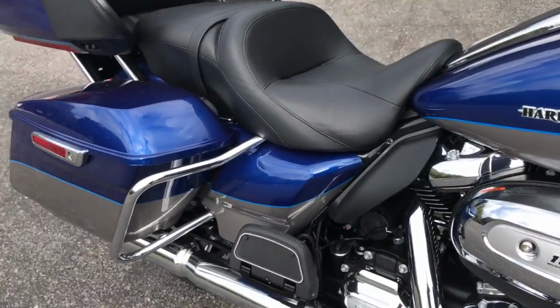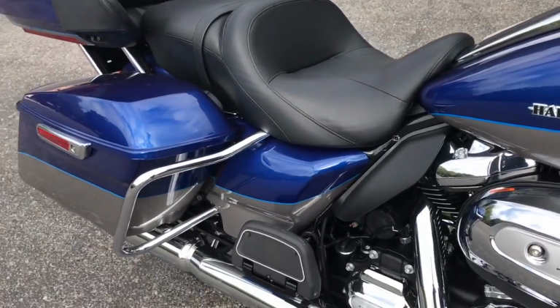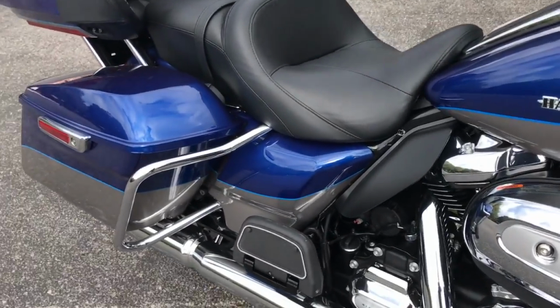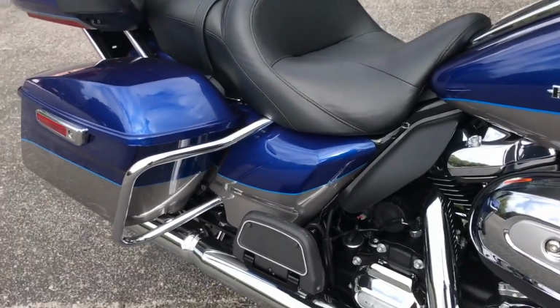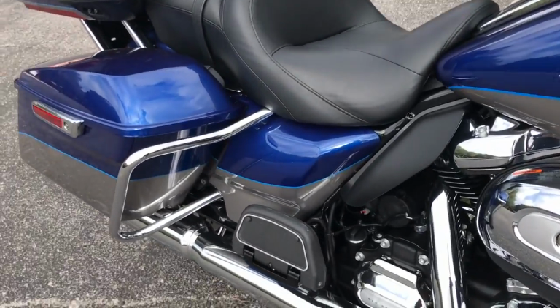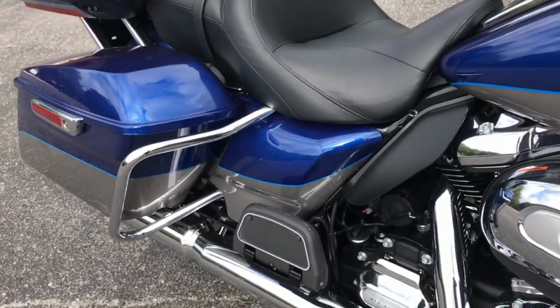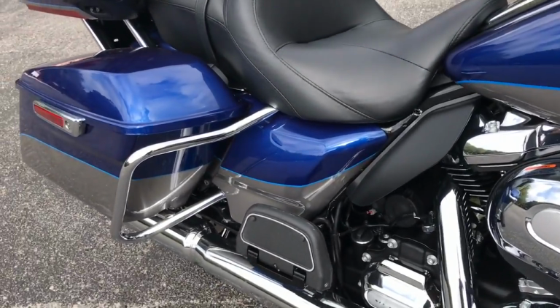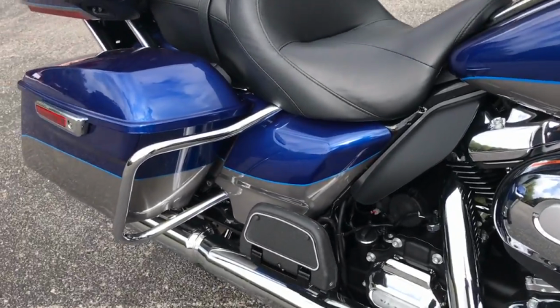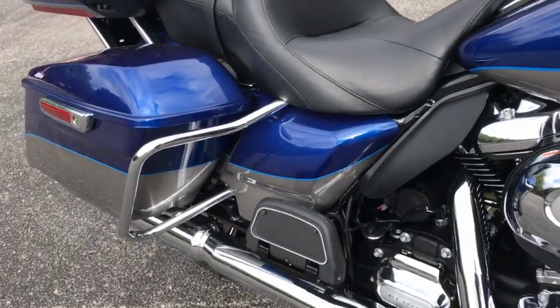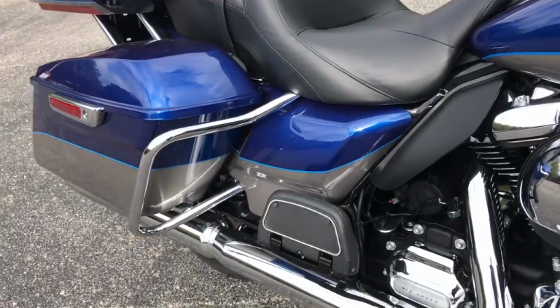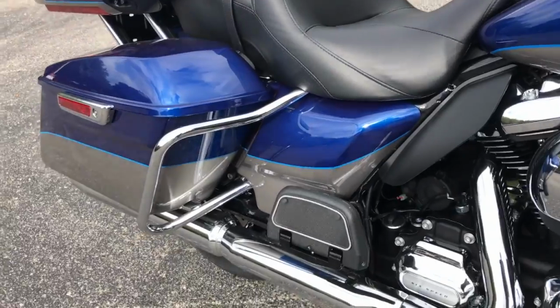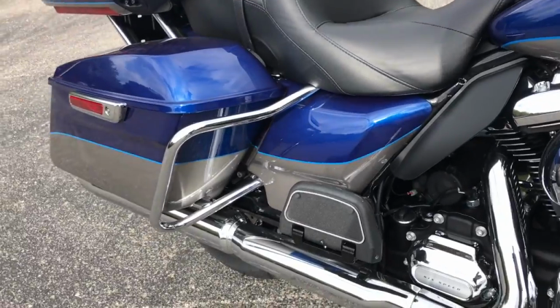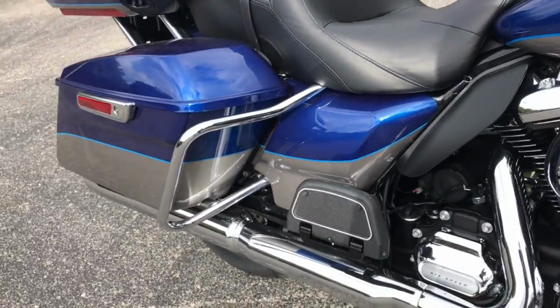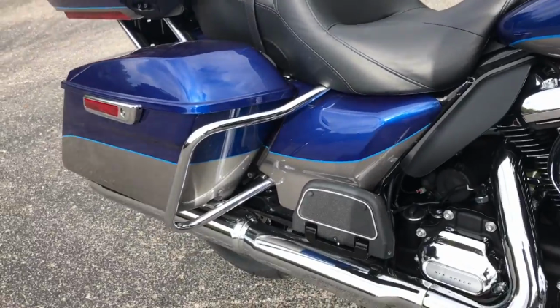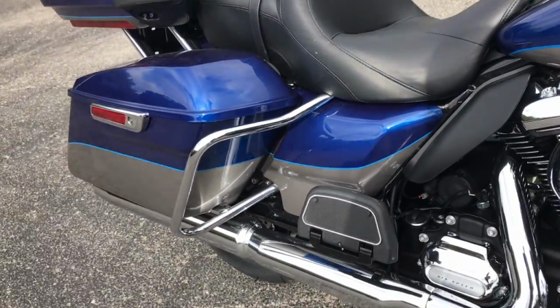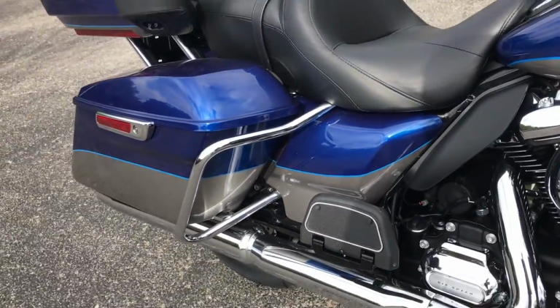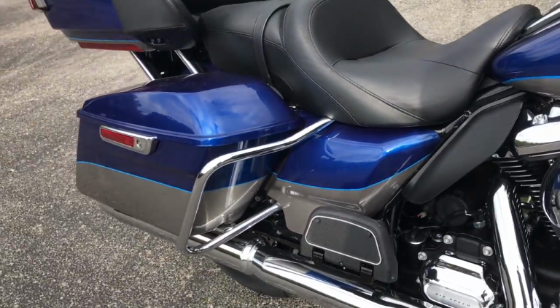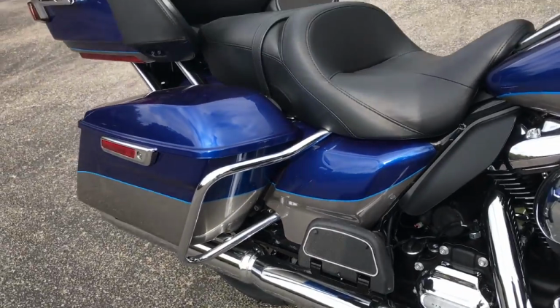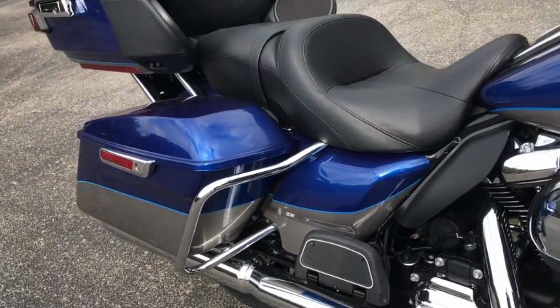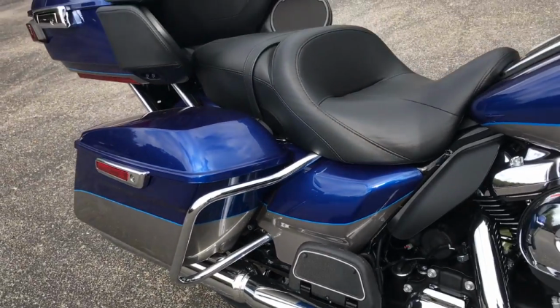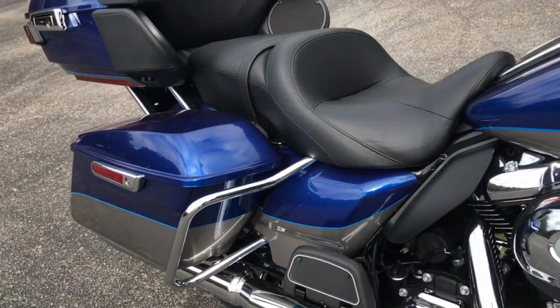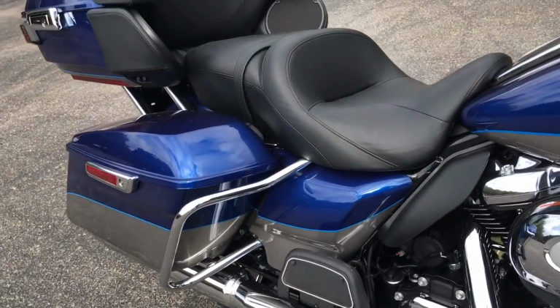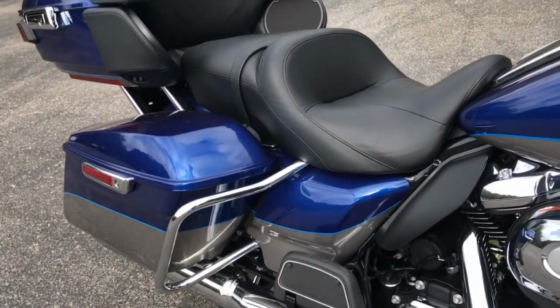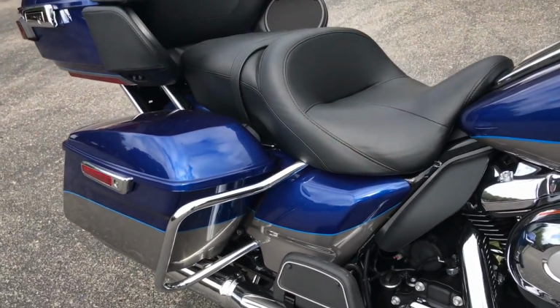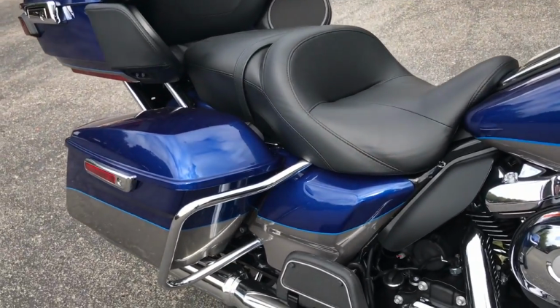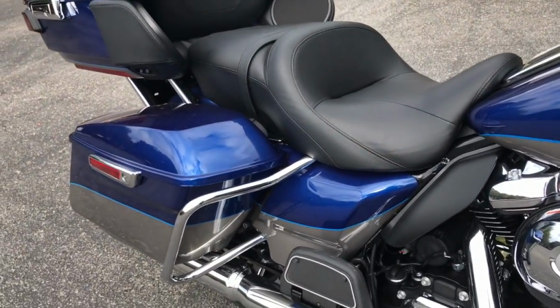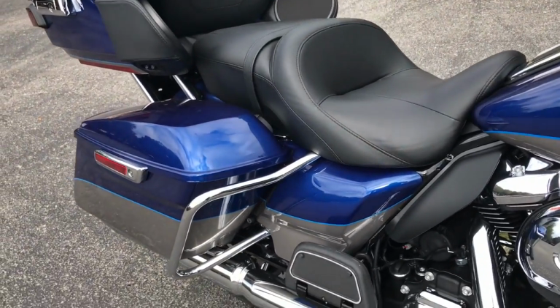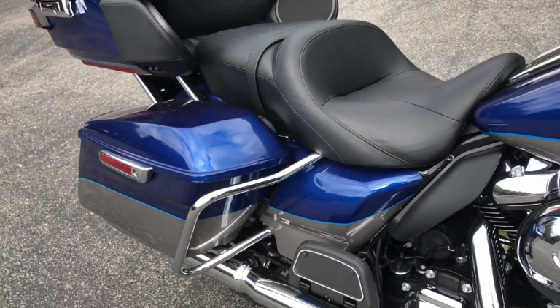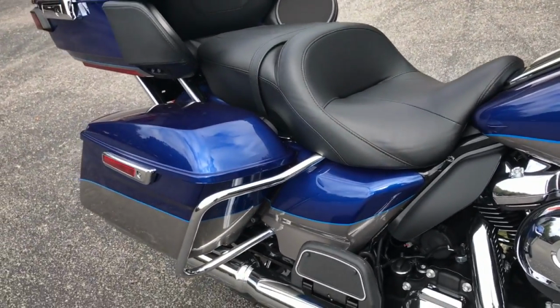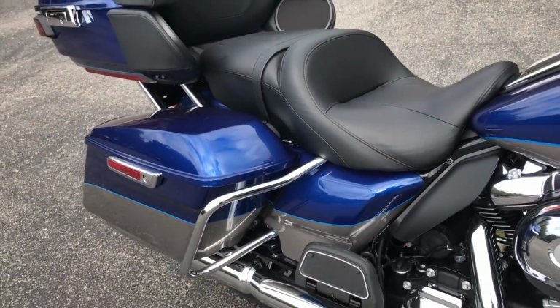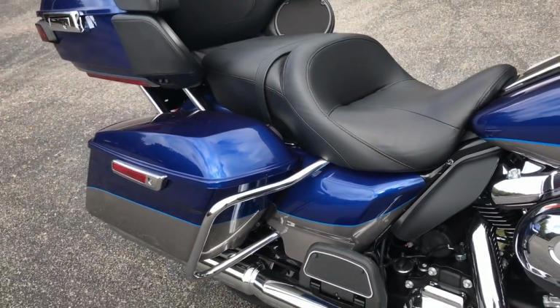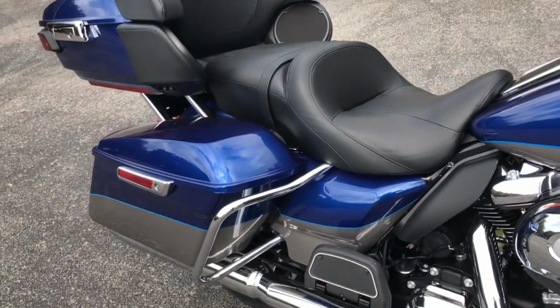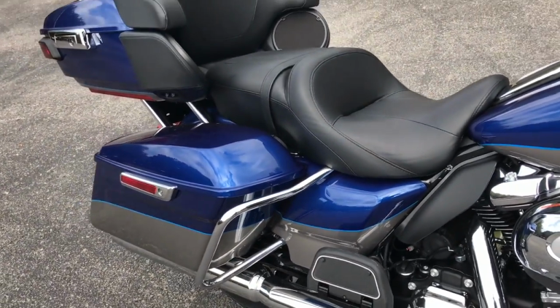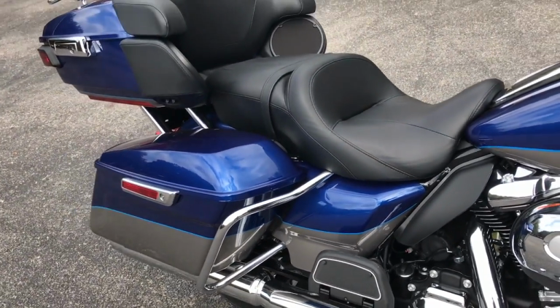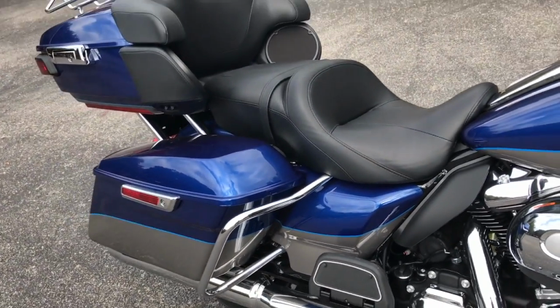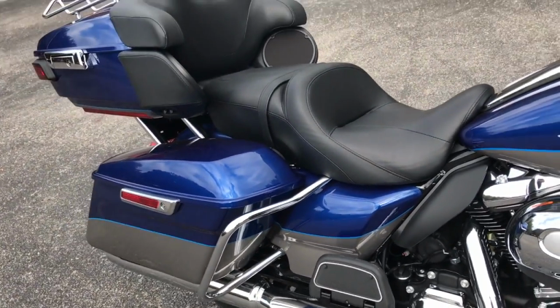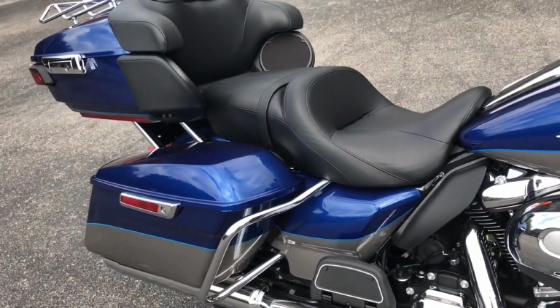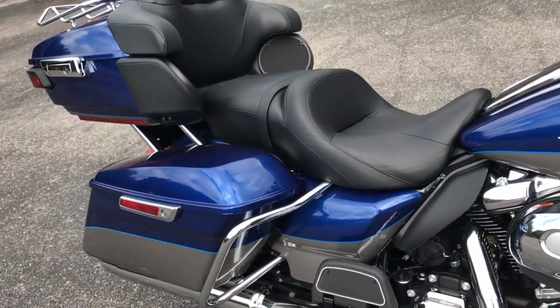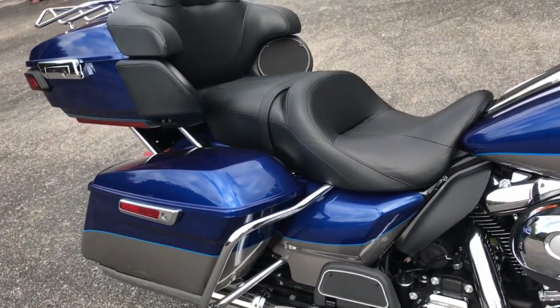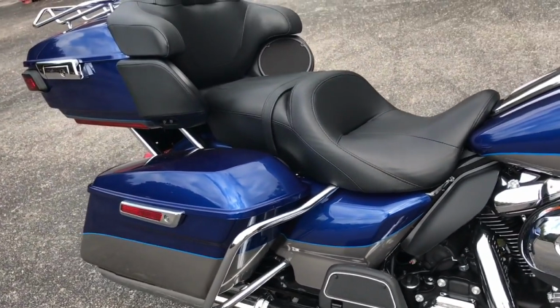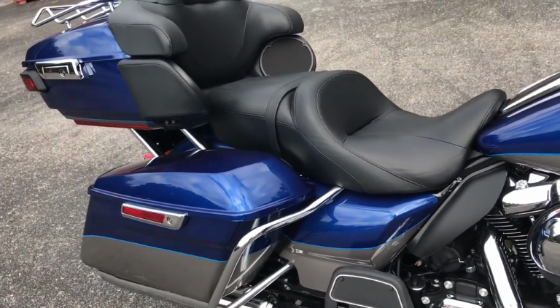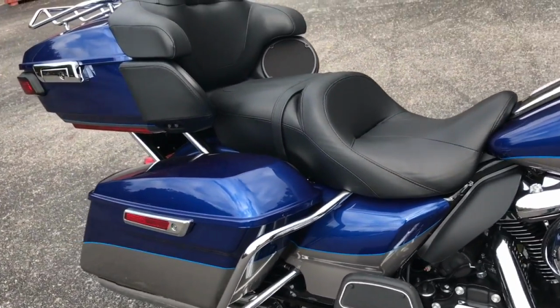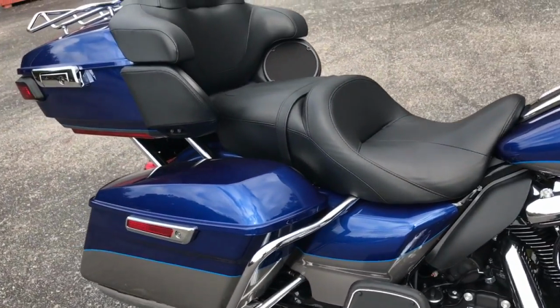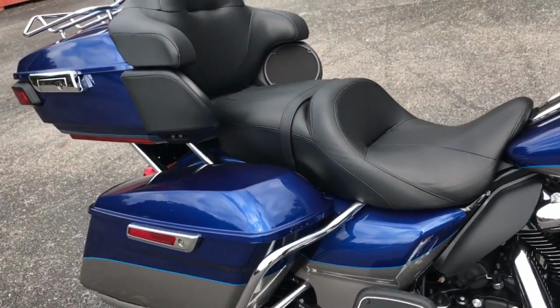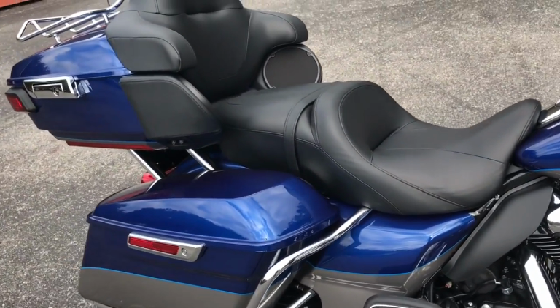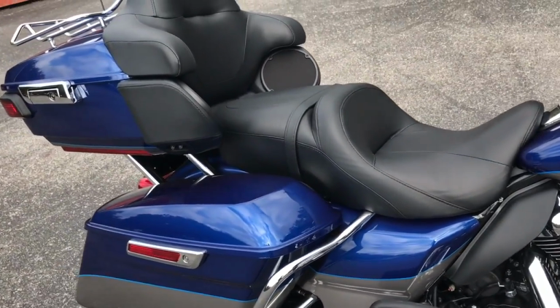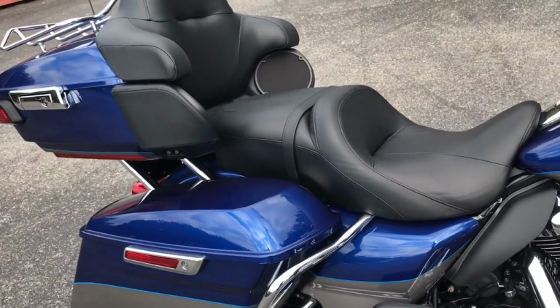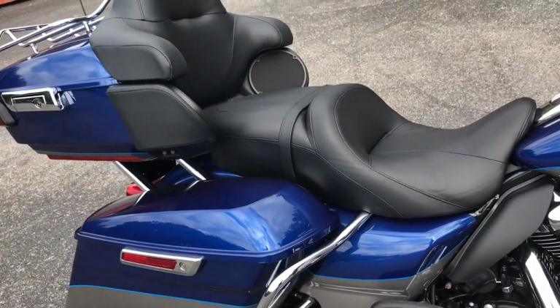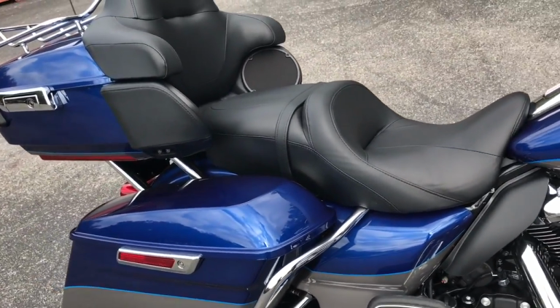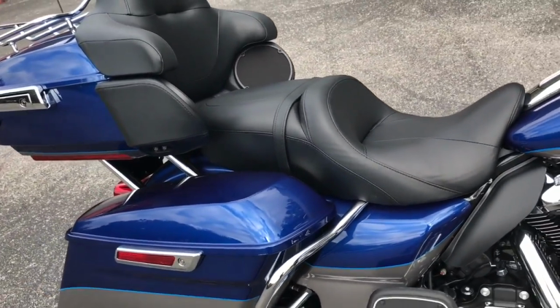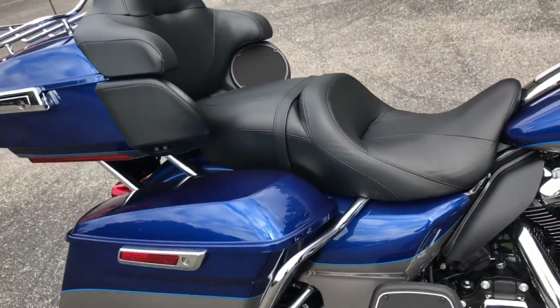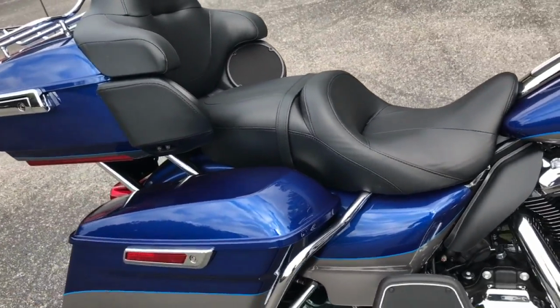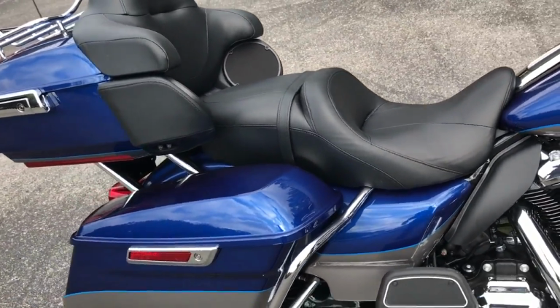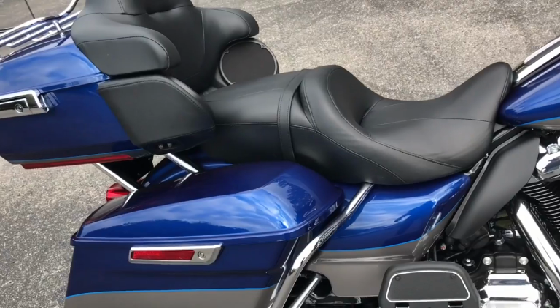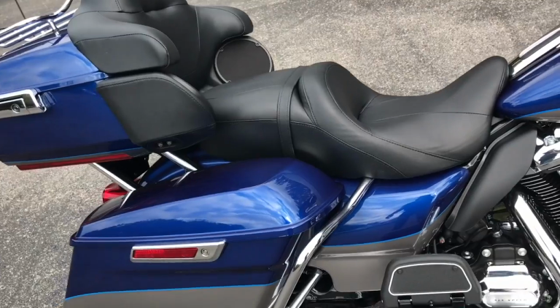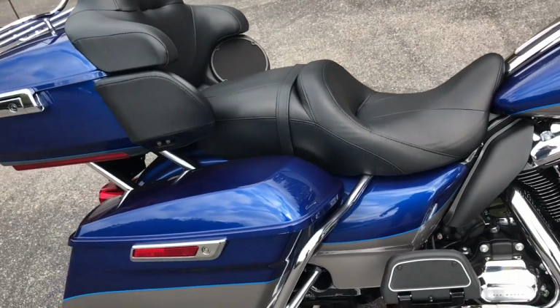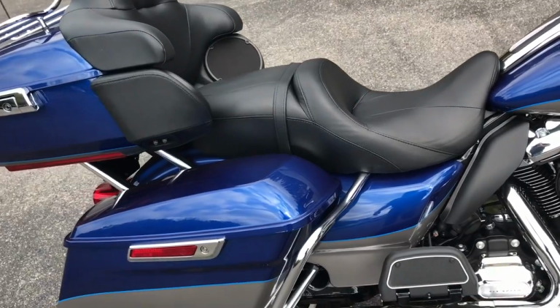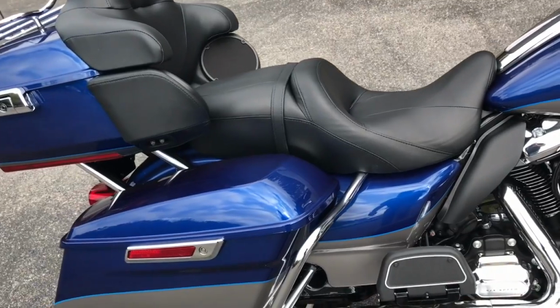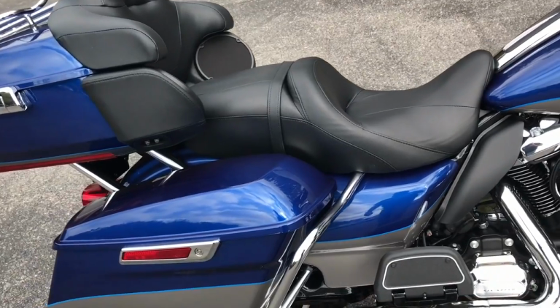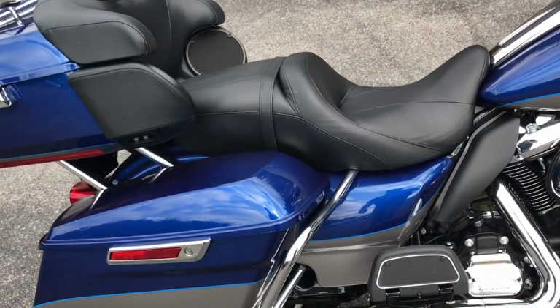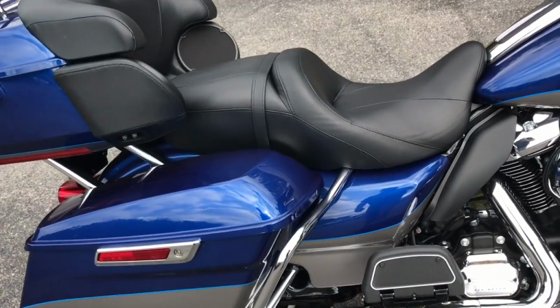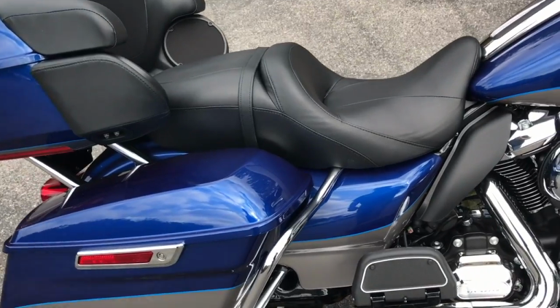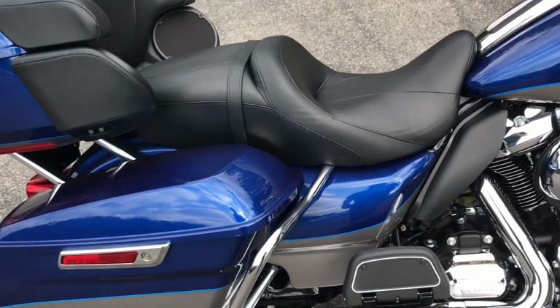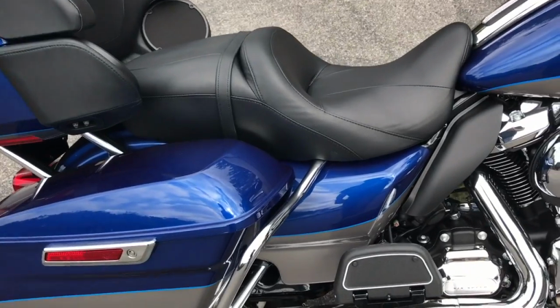The restyled bag guards here sit a little lower underneath the bag so your passenger's legs do not touch the bar.